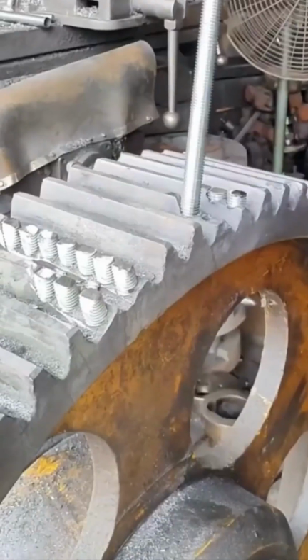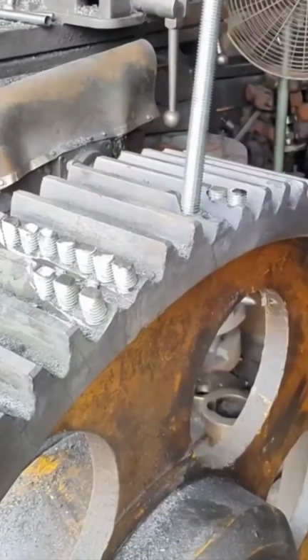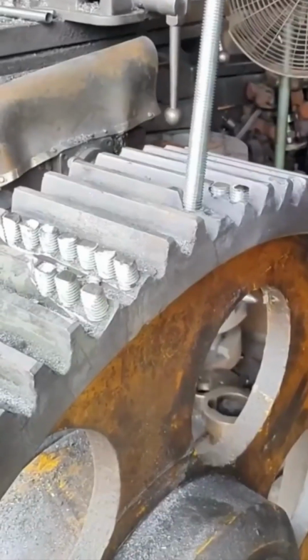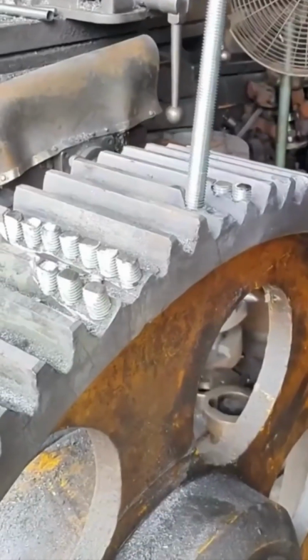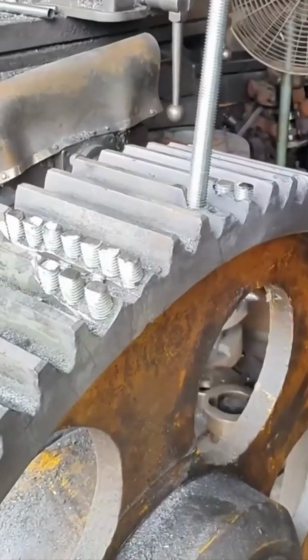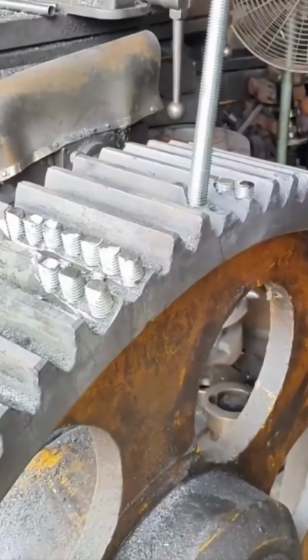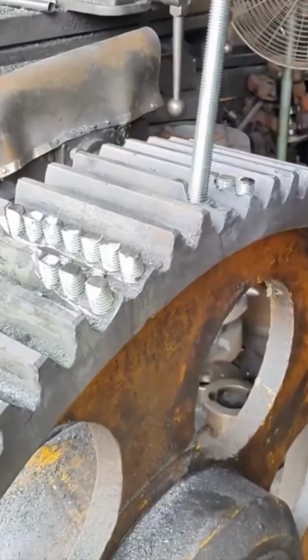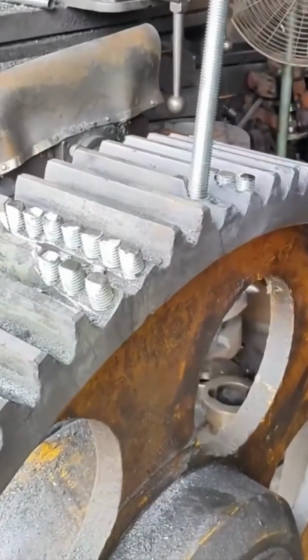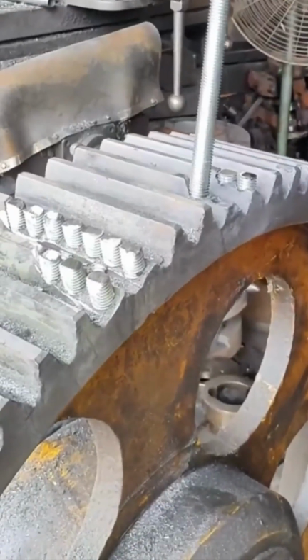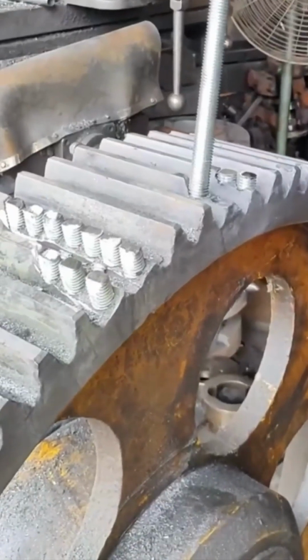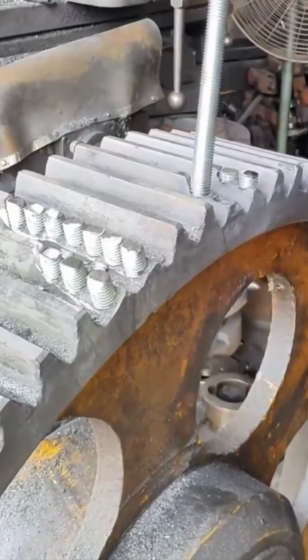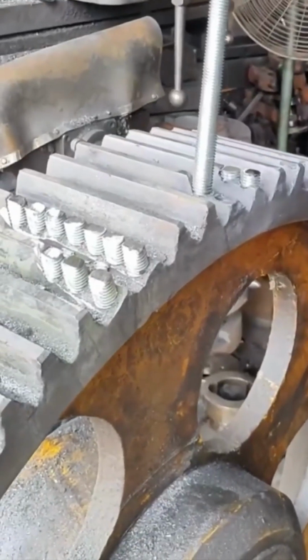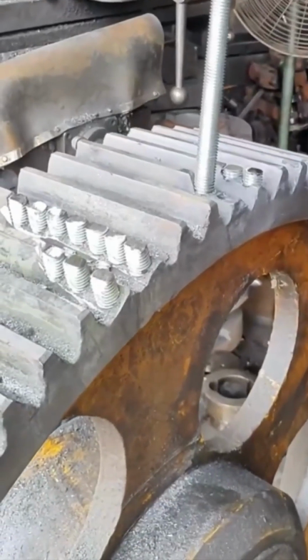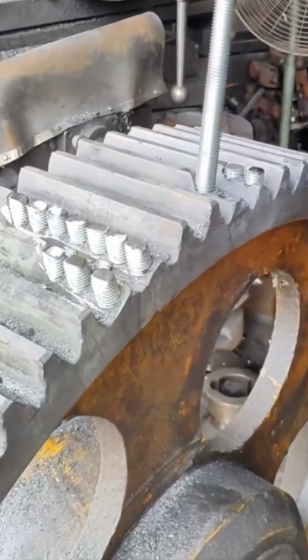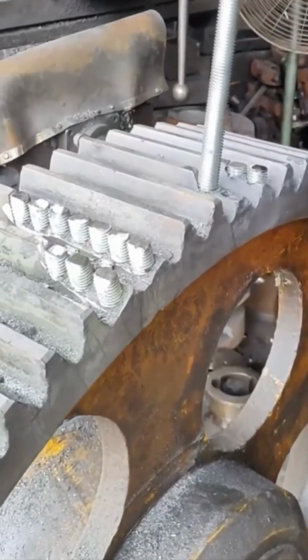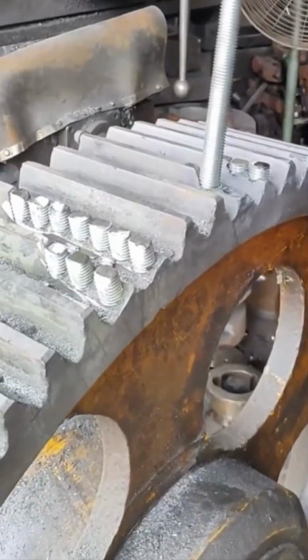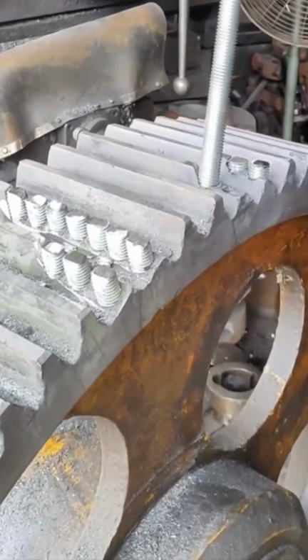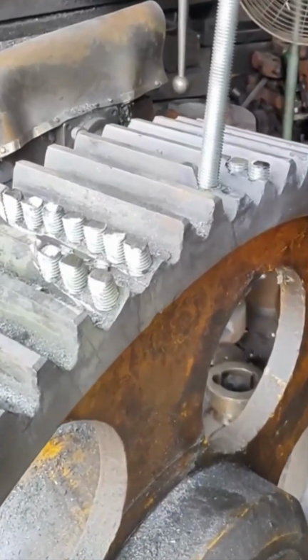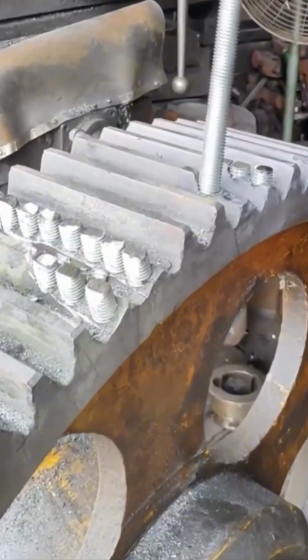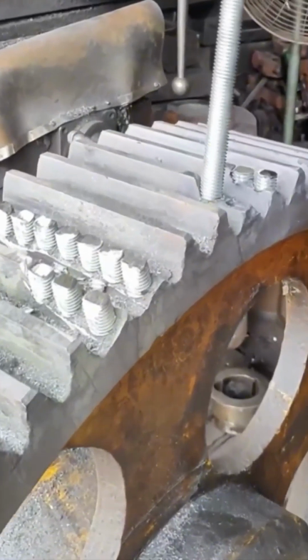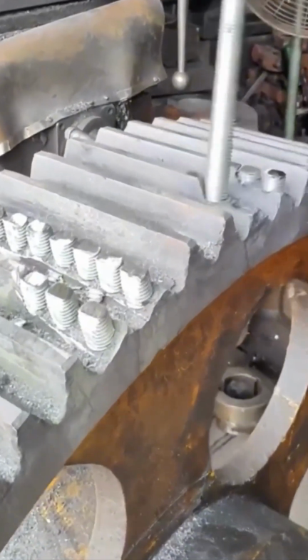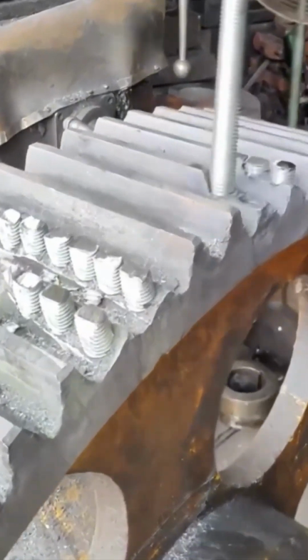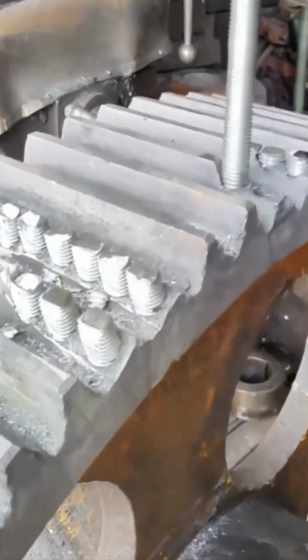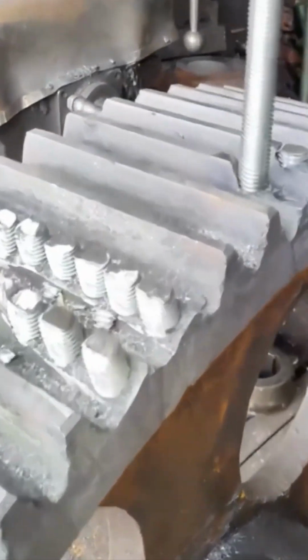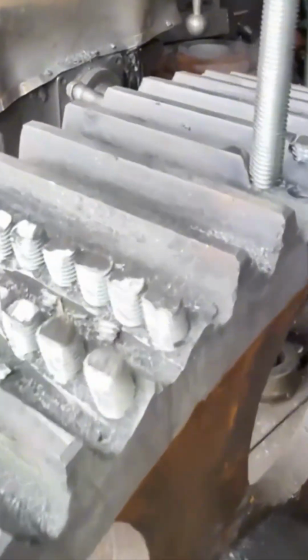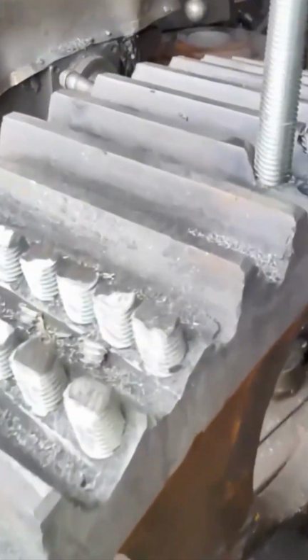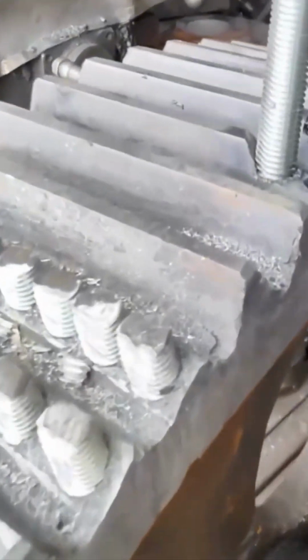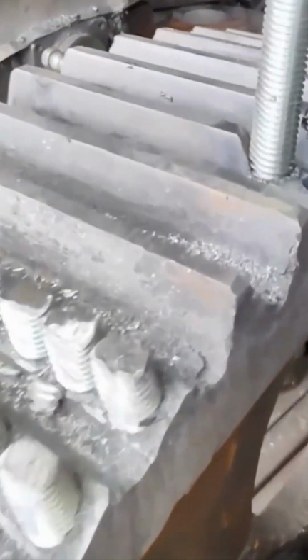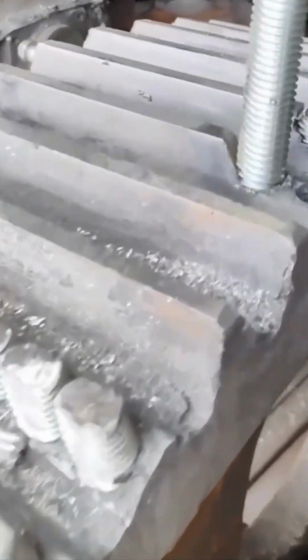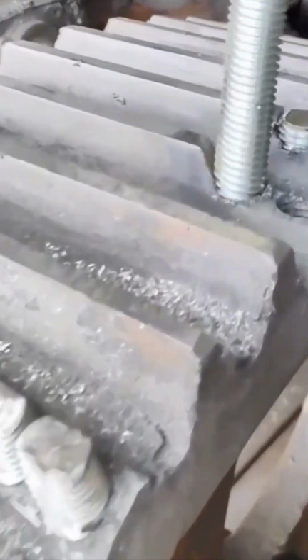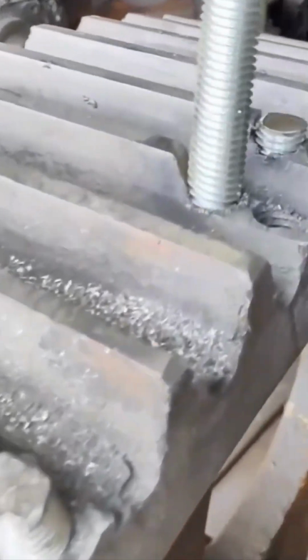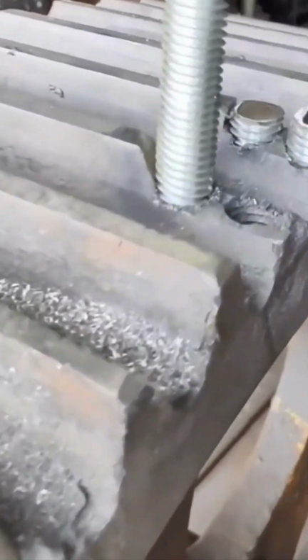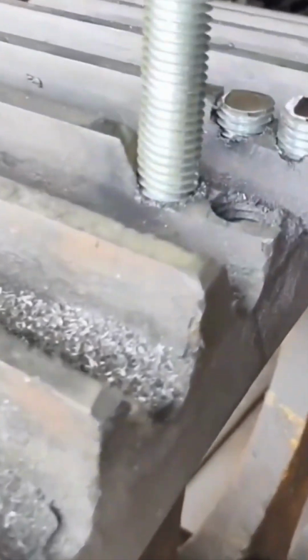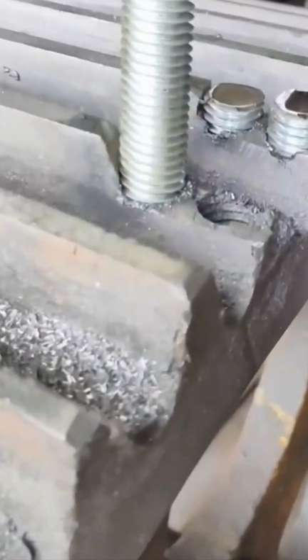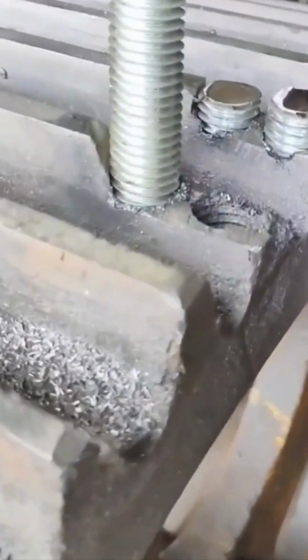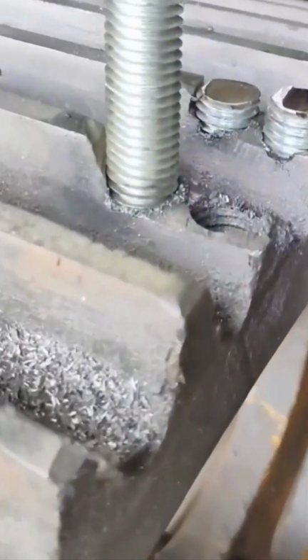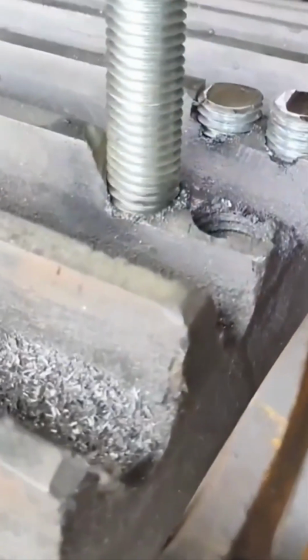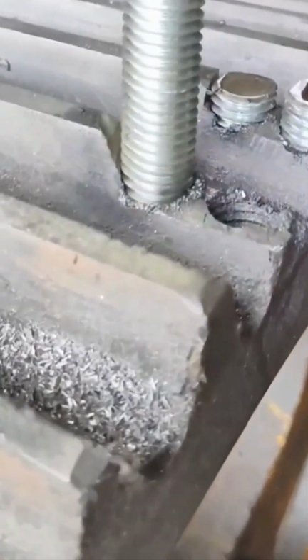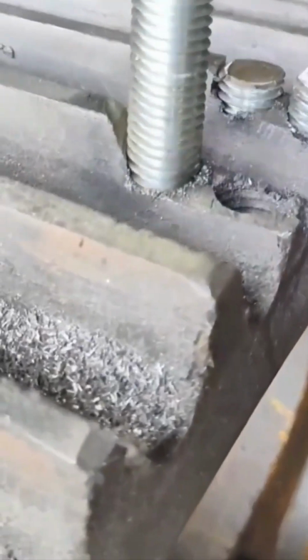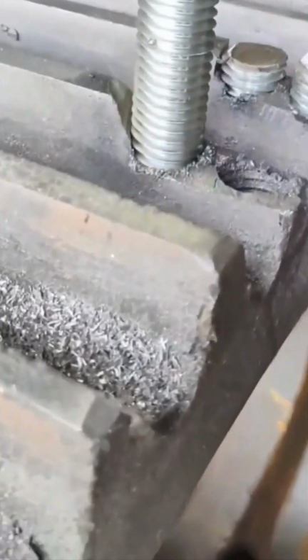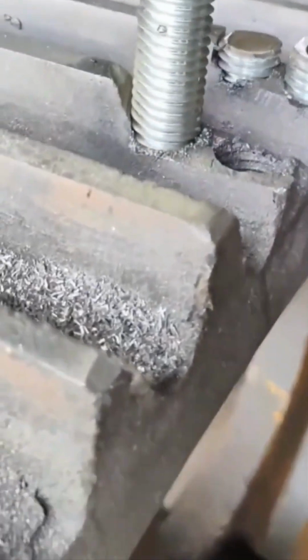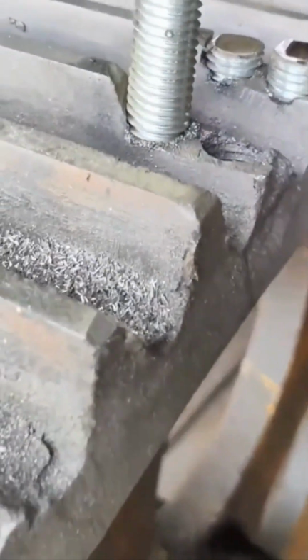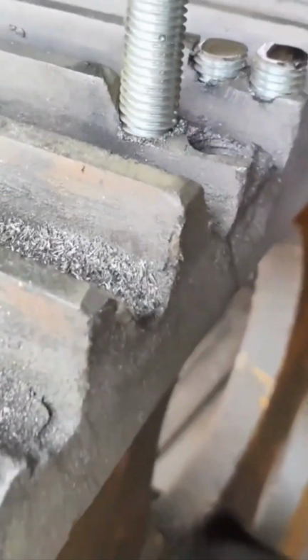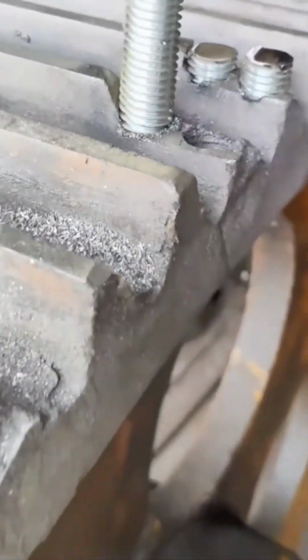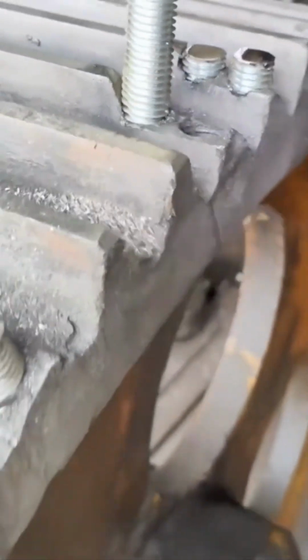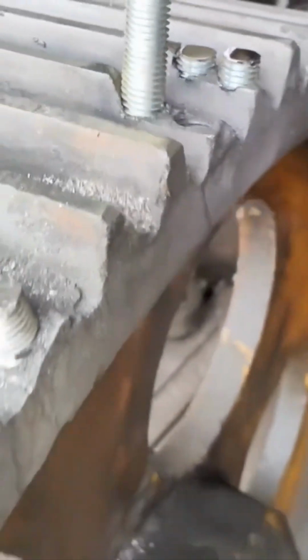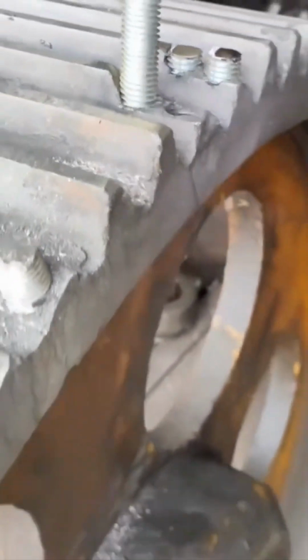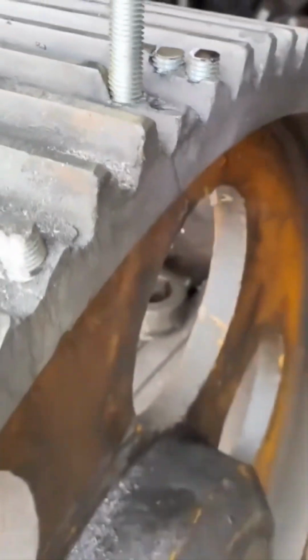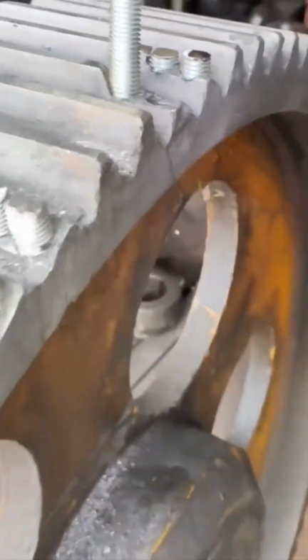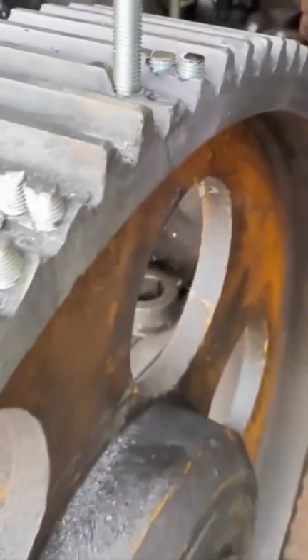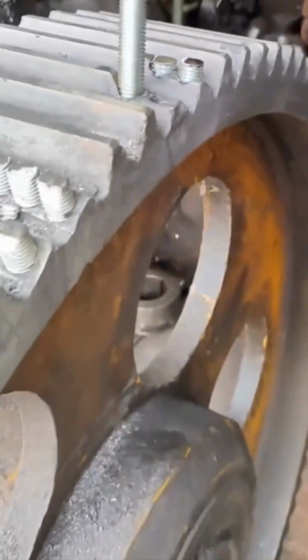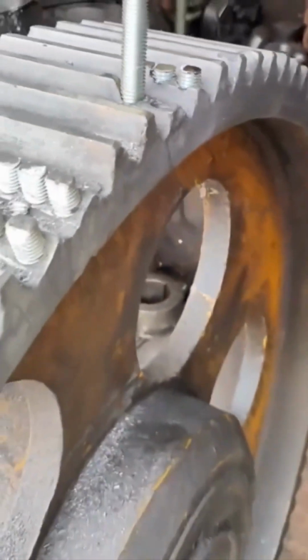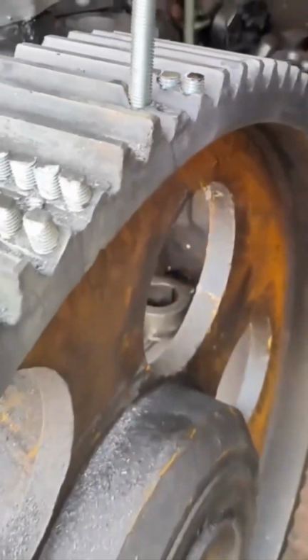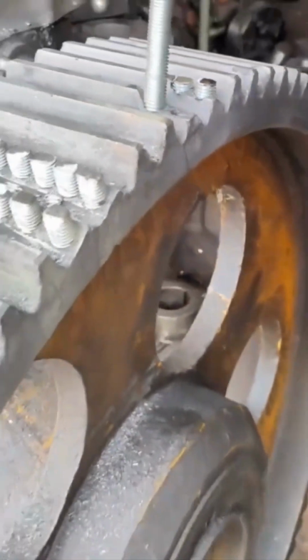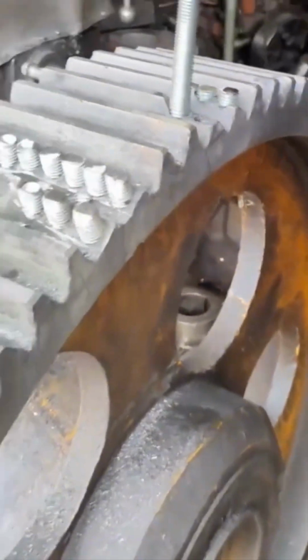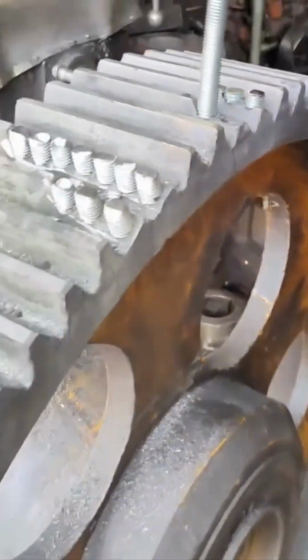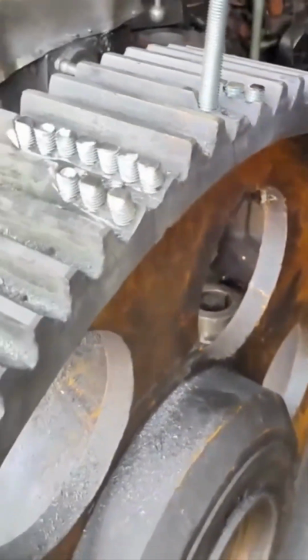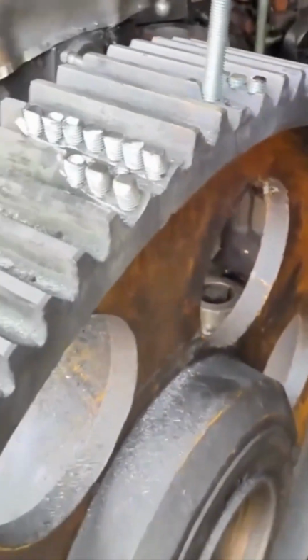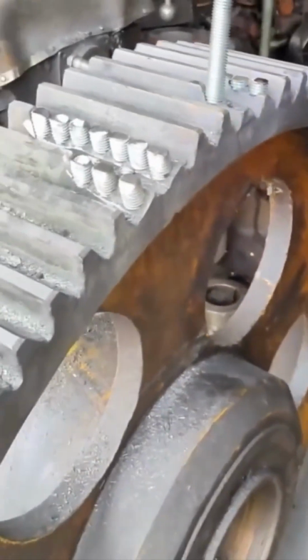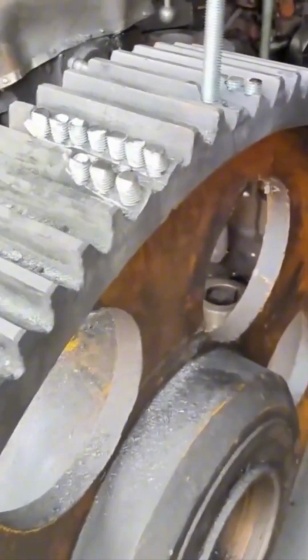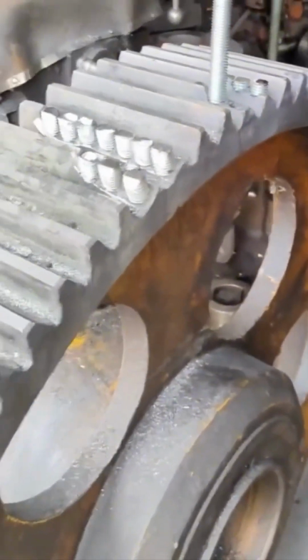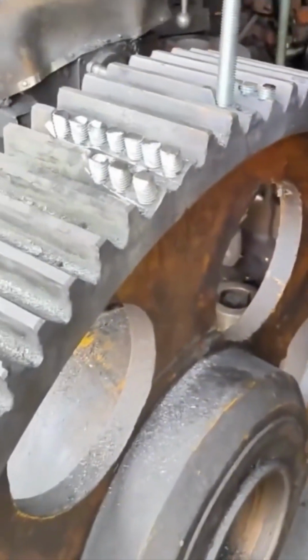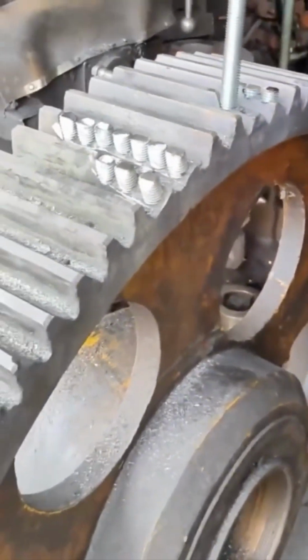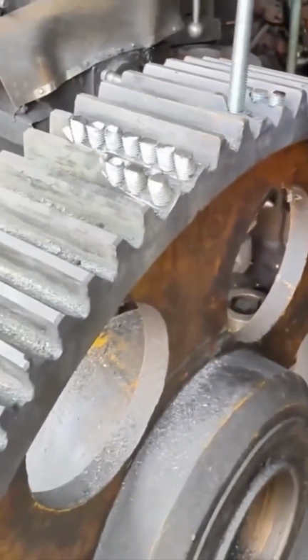Huge gear teeth, worn thin, are rebuilt groove by groove, restoring decades of dependable mechanical bite.